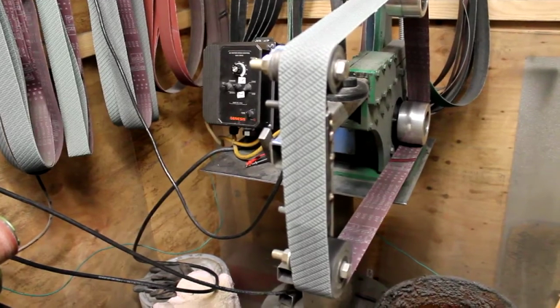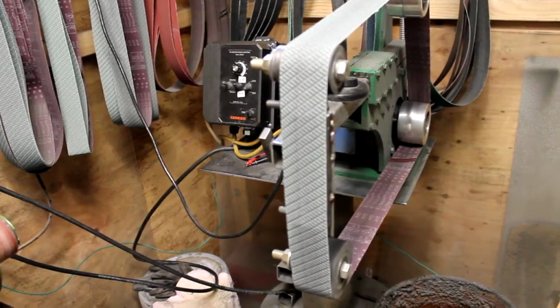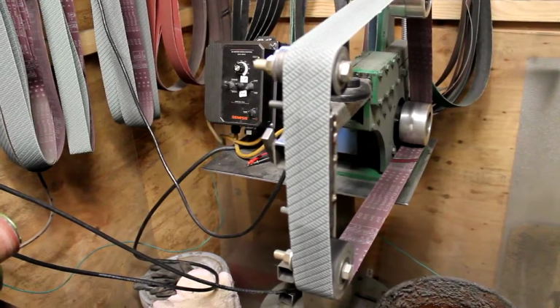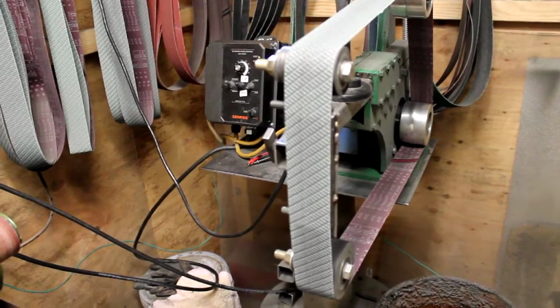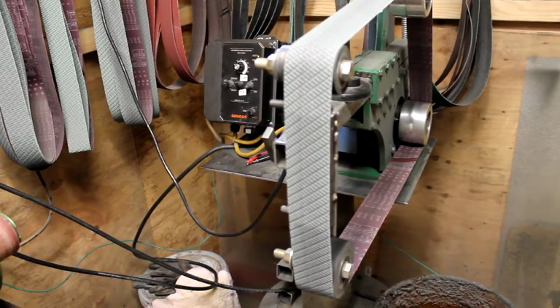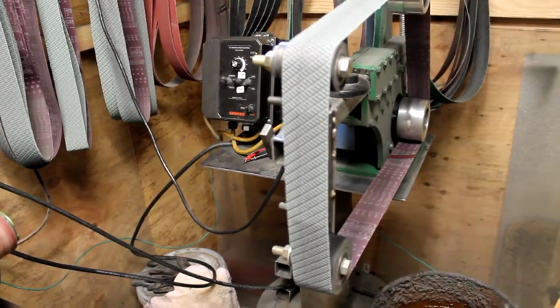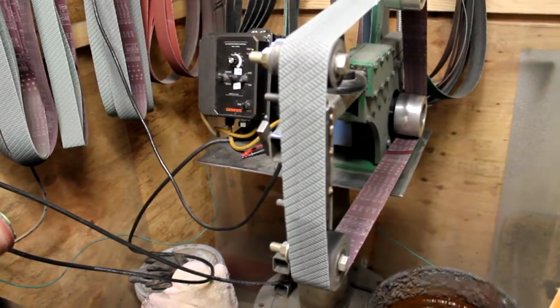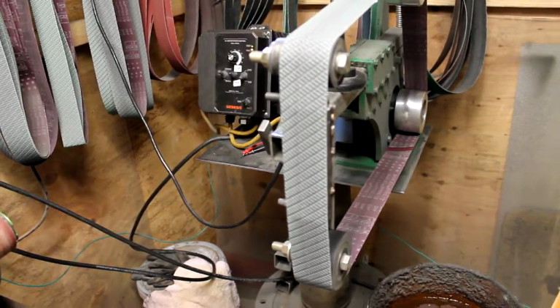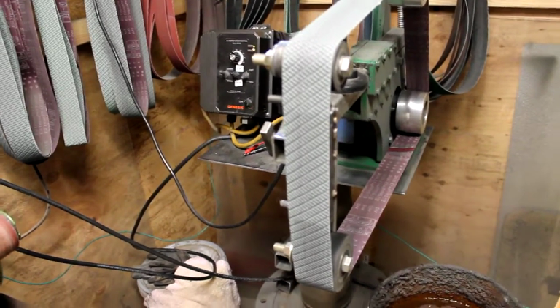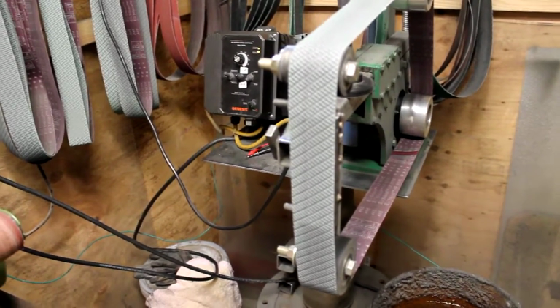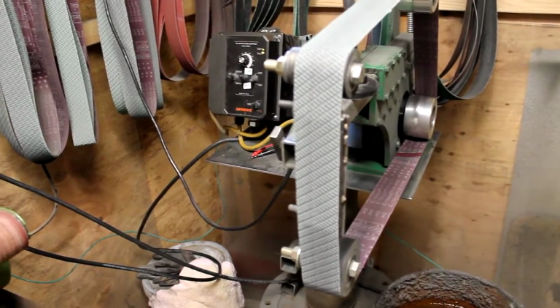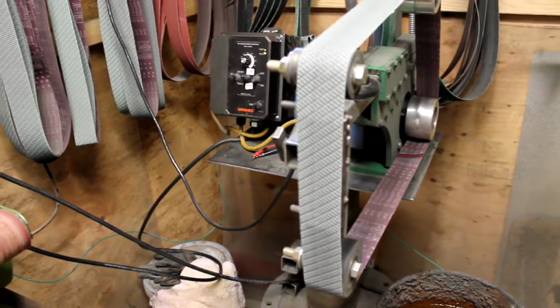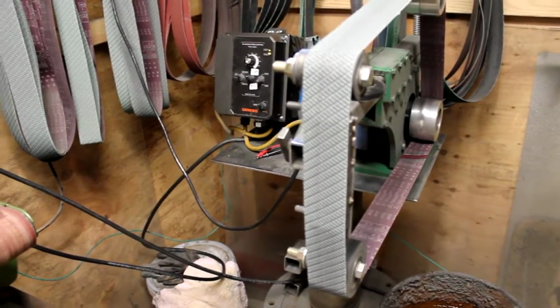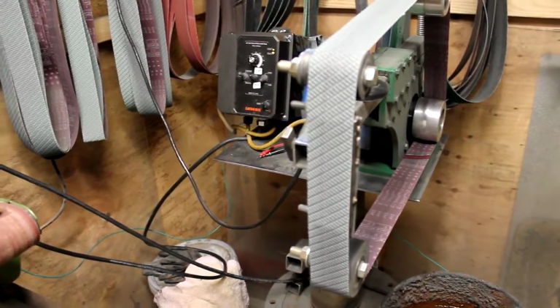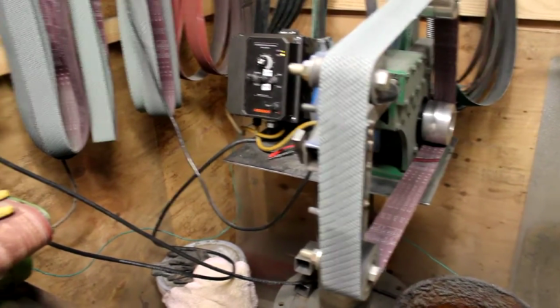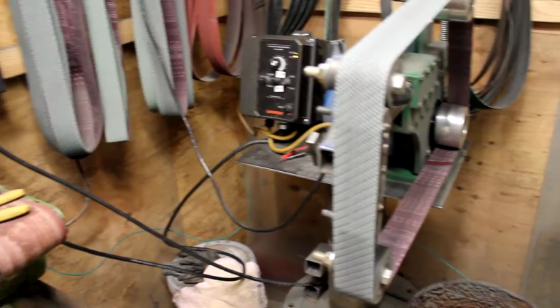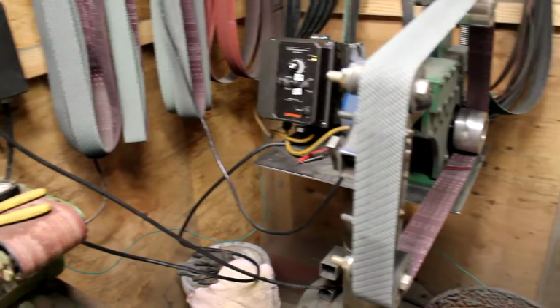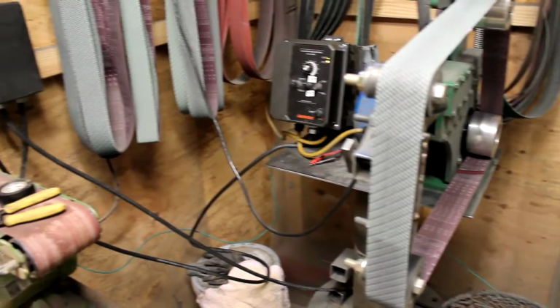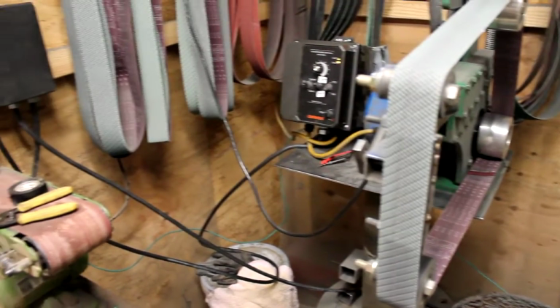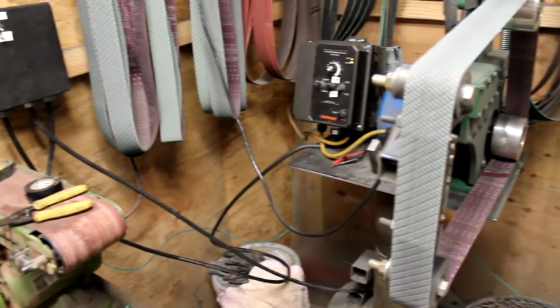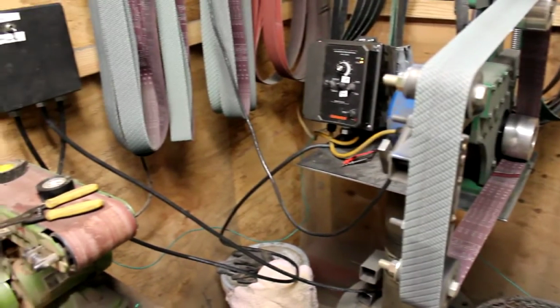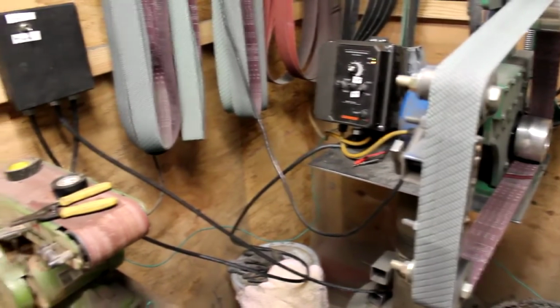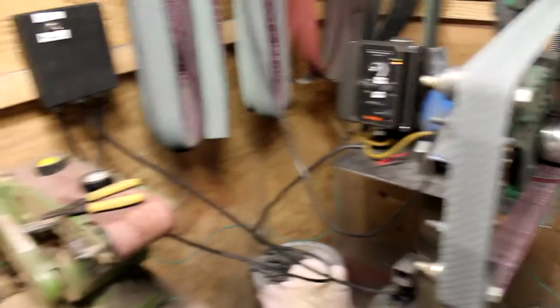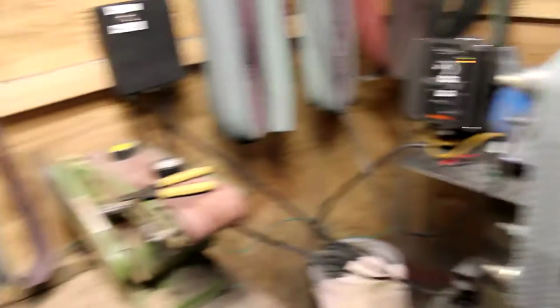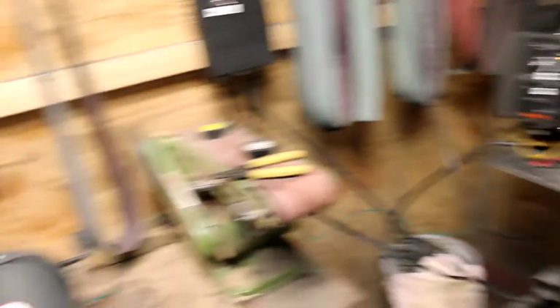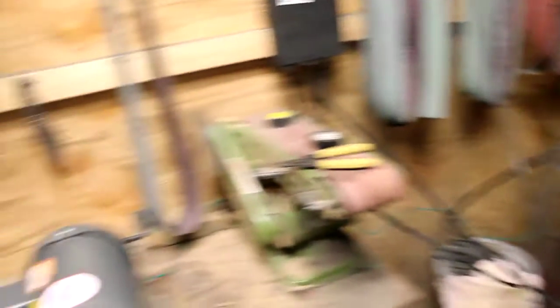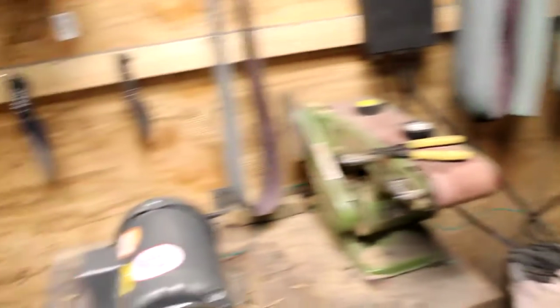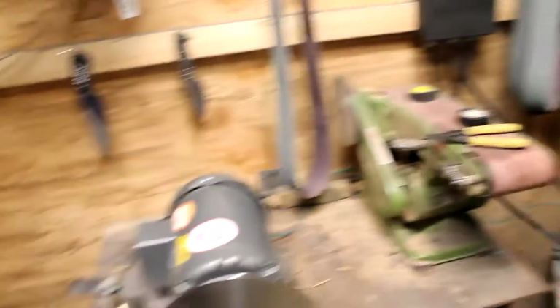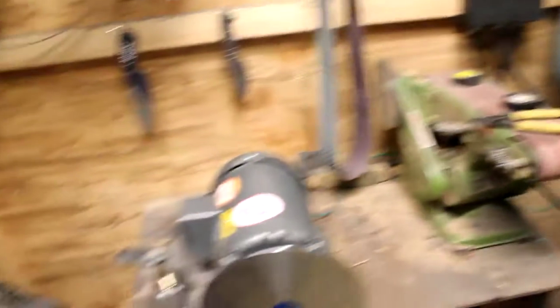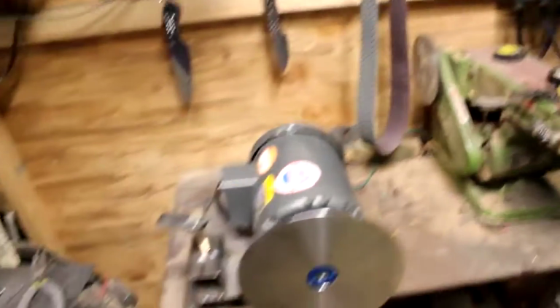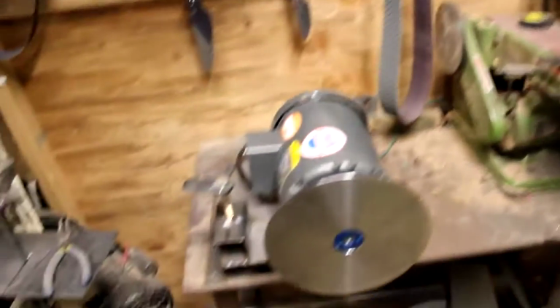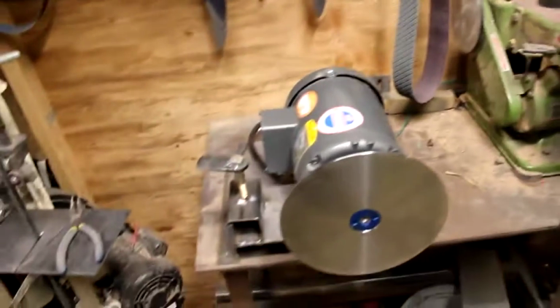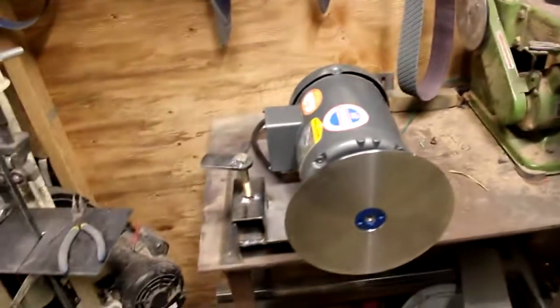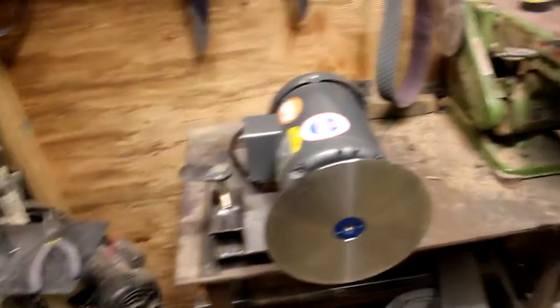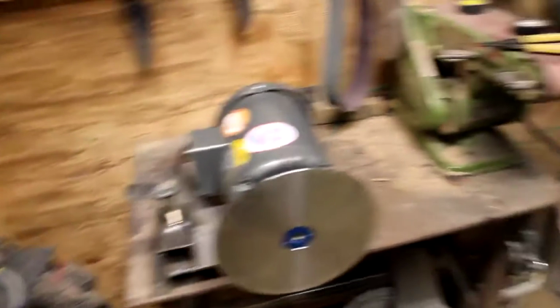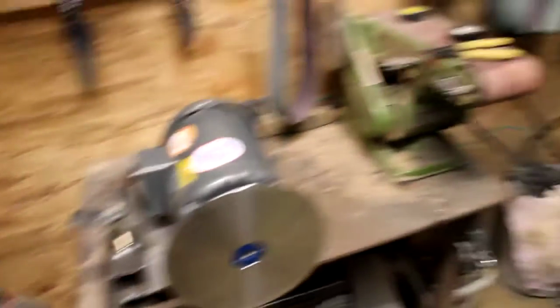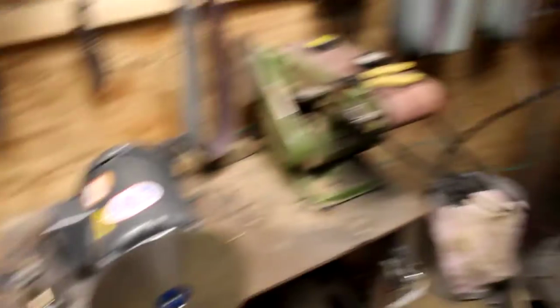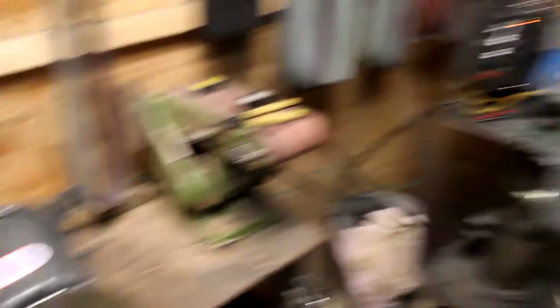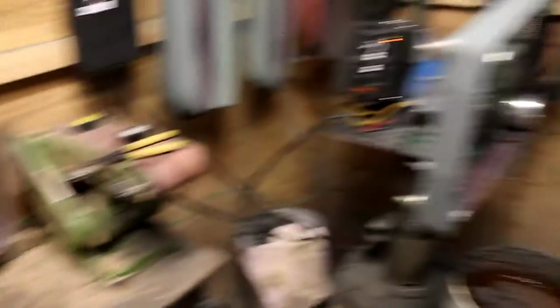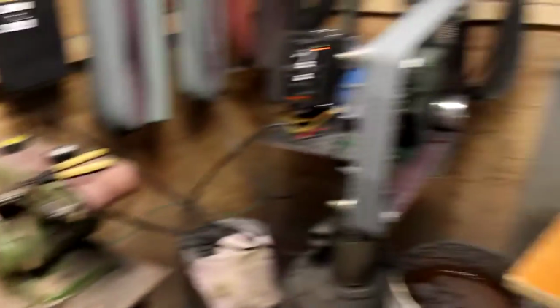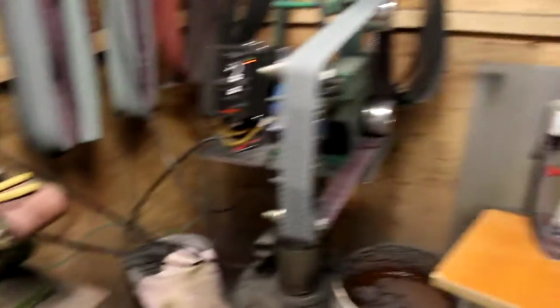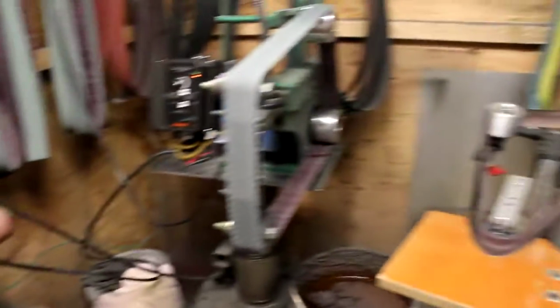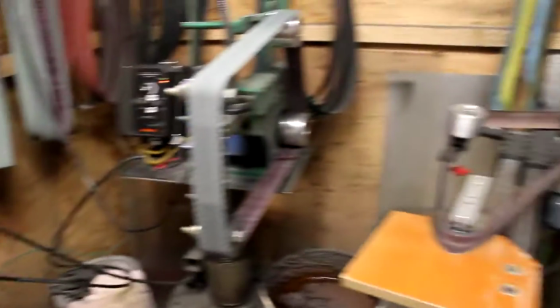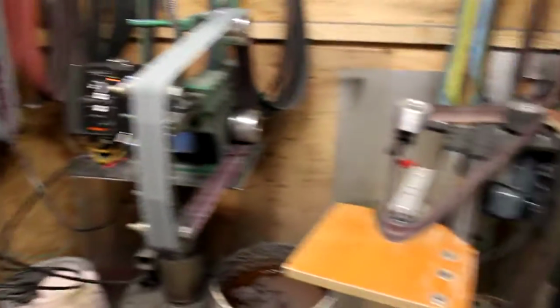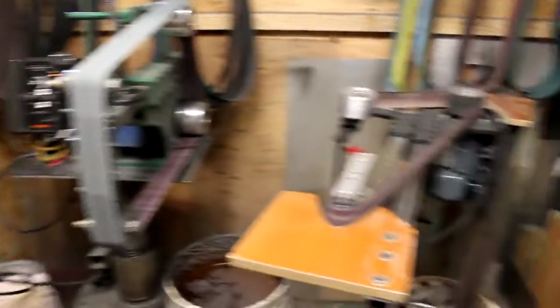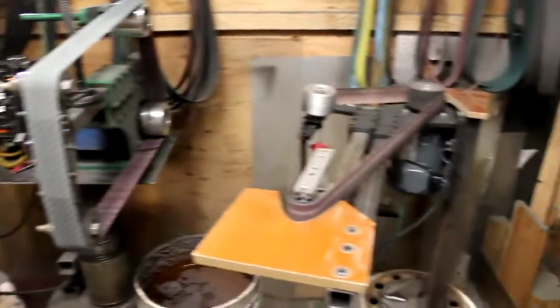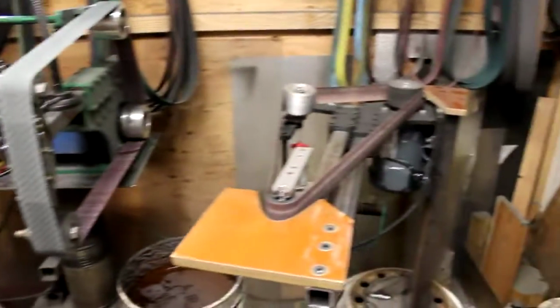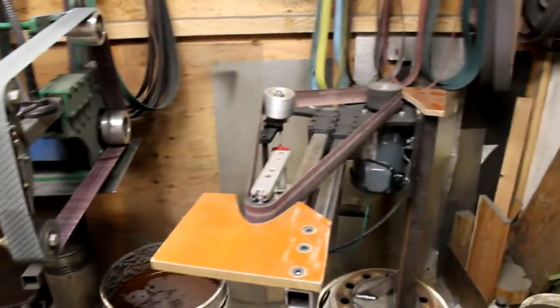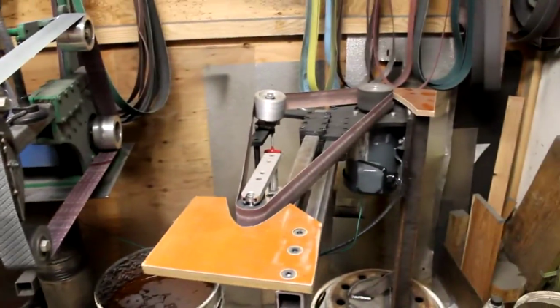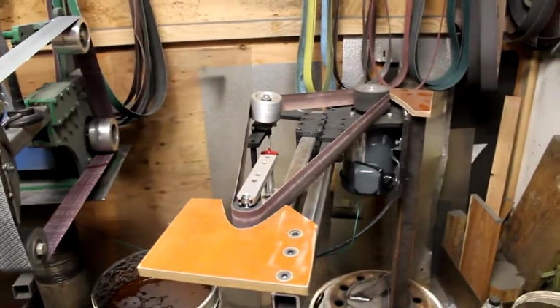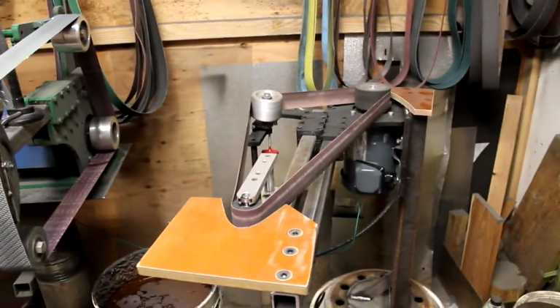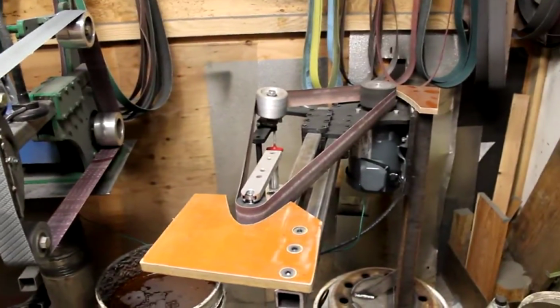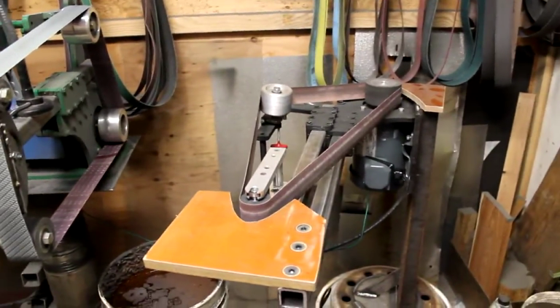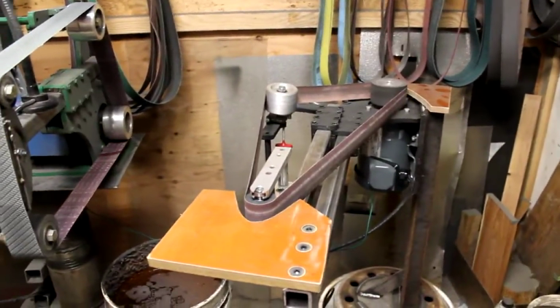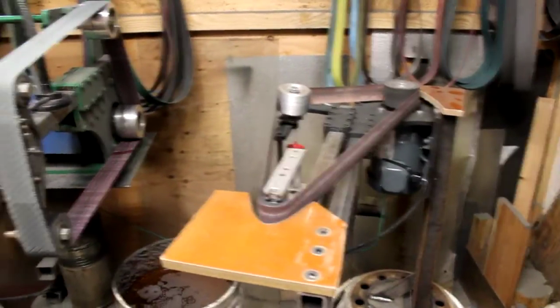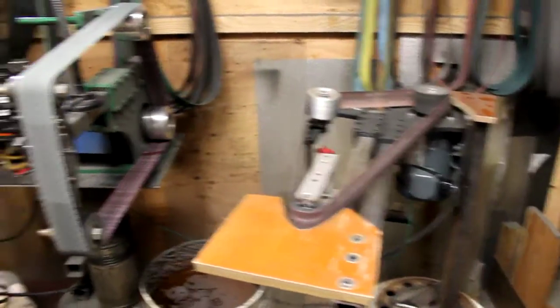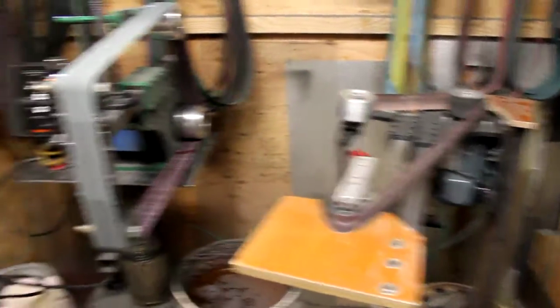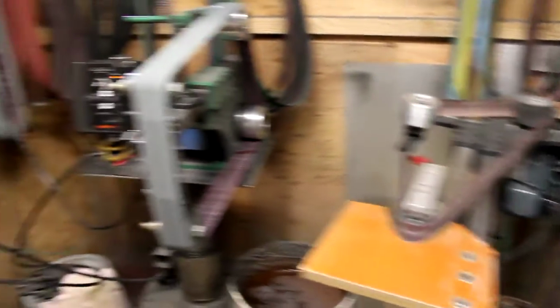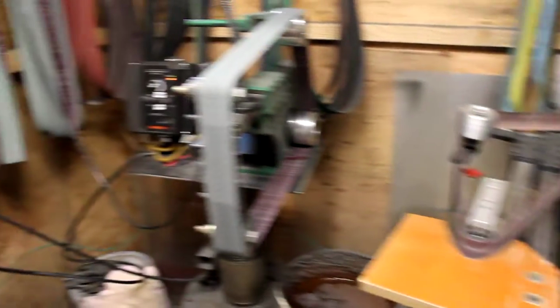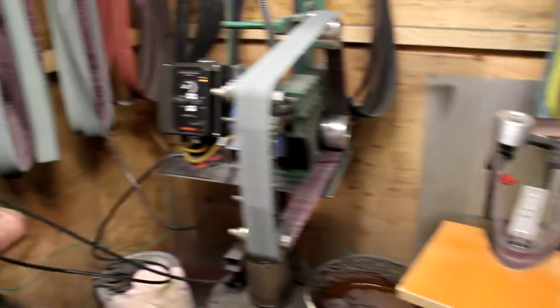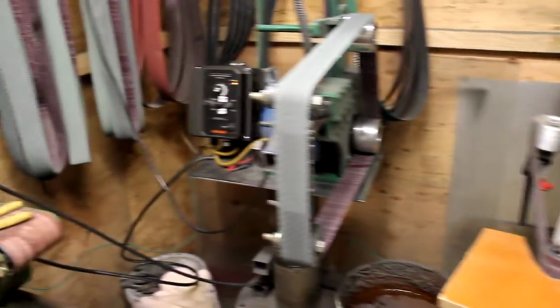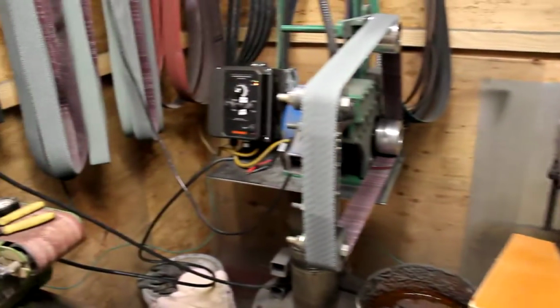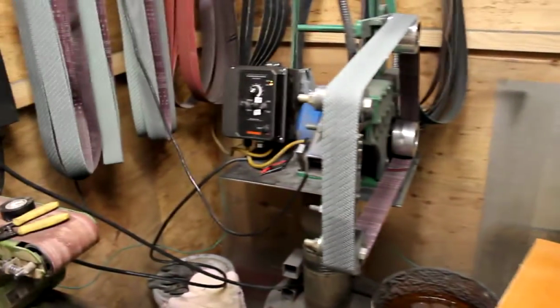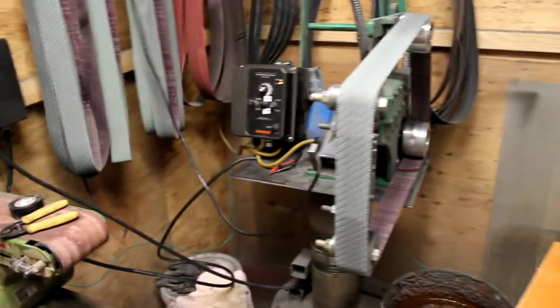Finally got all three grinders wired up — three grinders: disc, vertical, horizontal — all with one VFD.